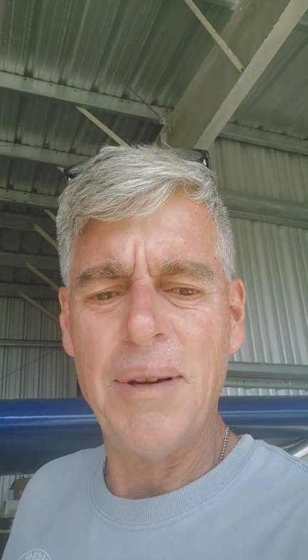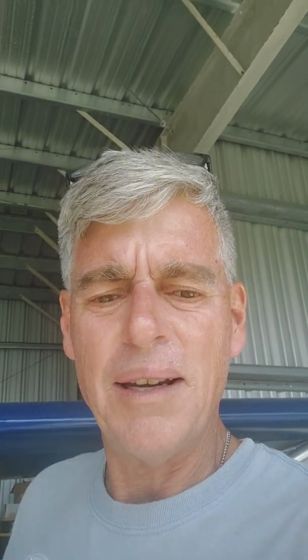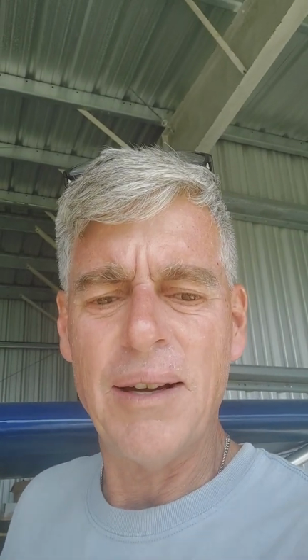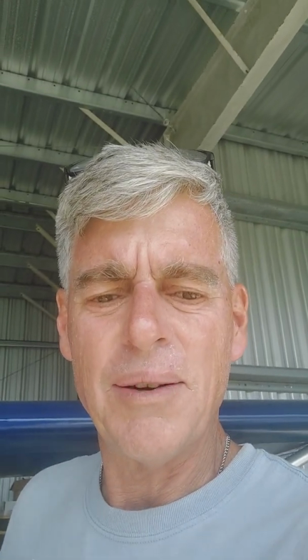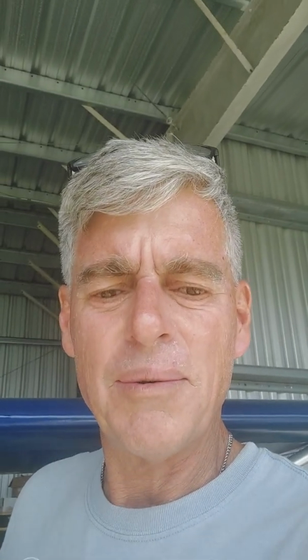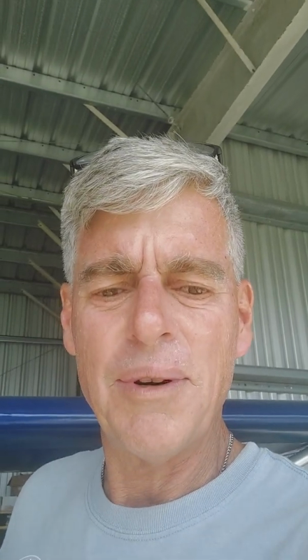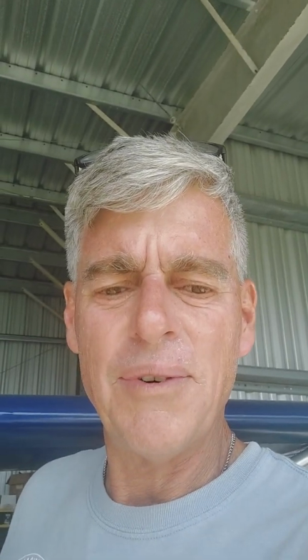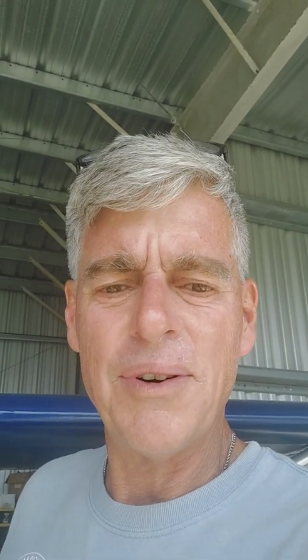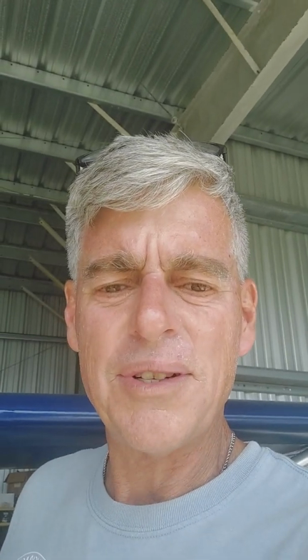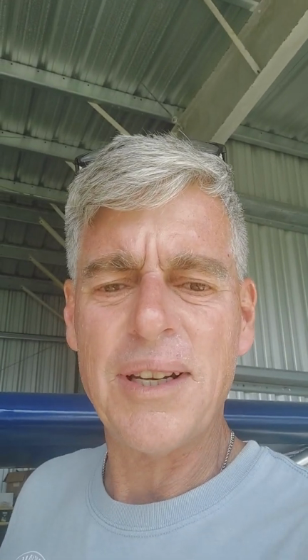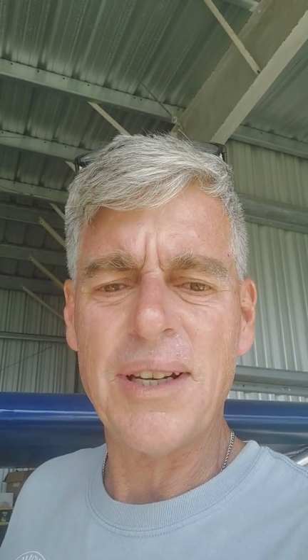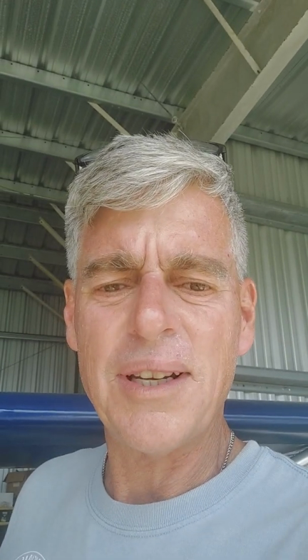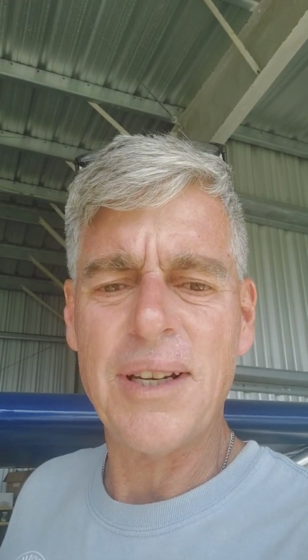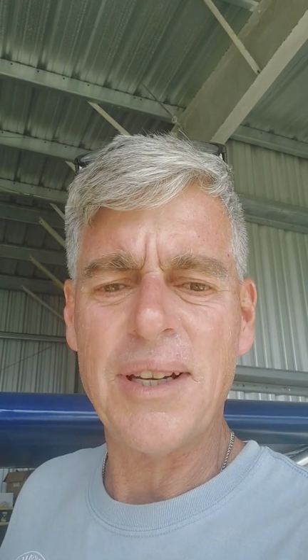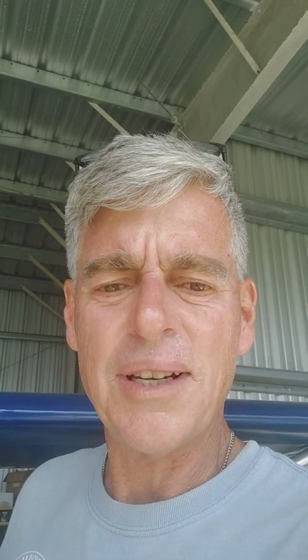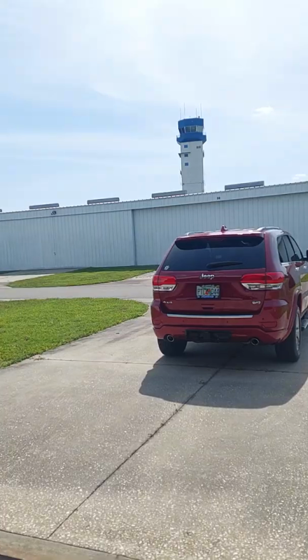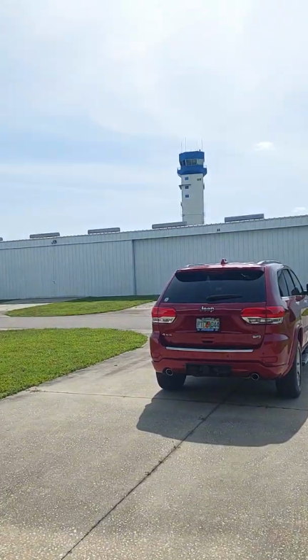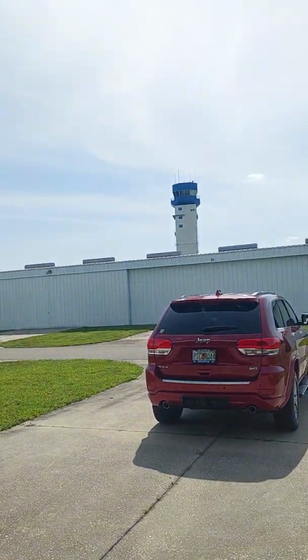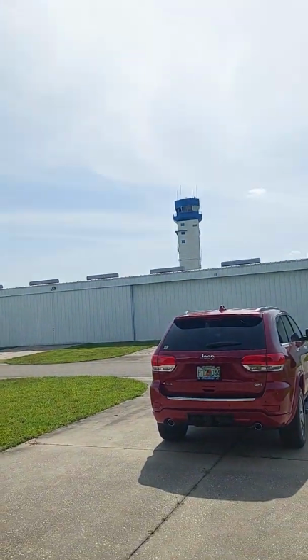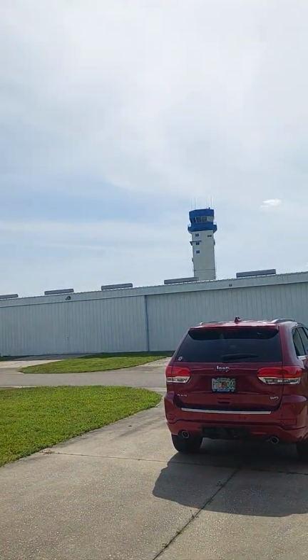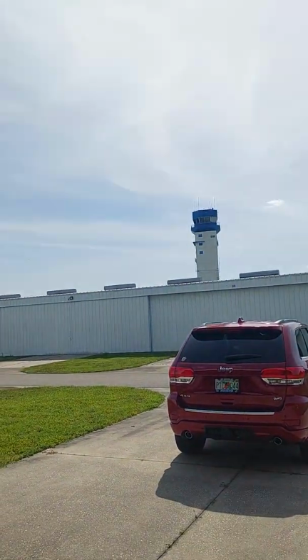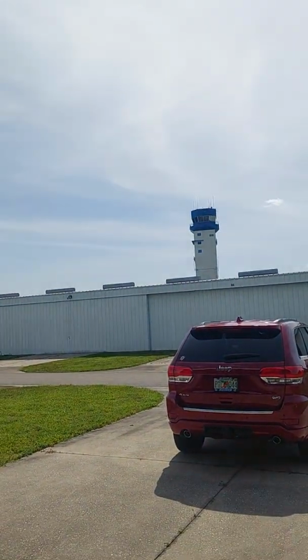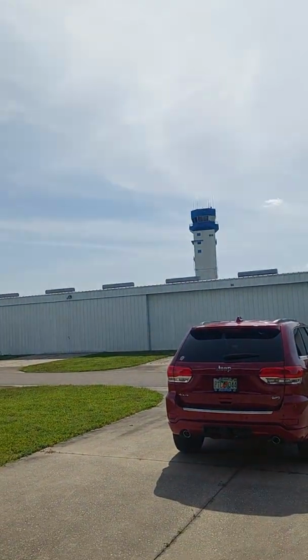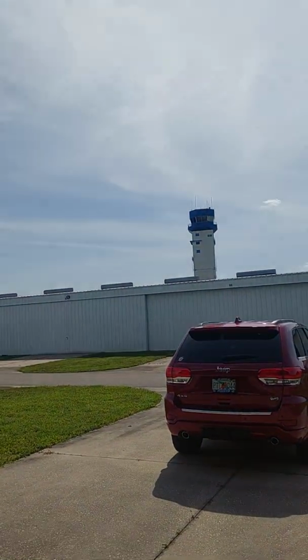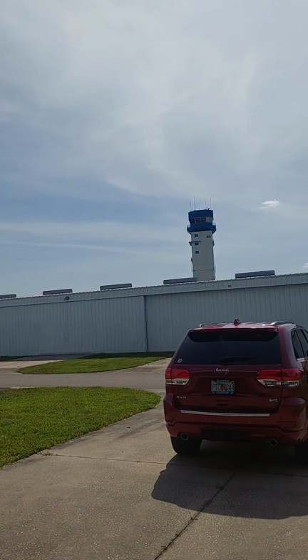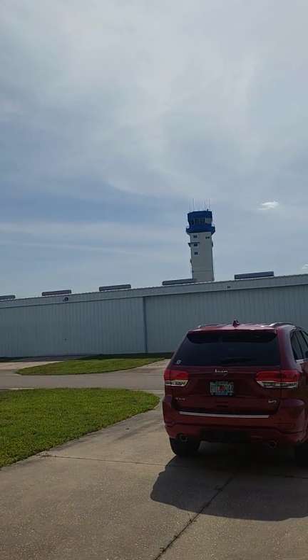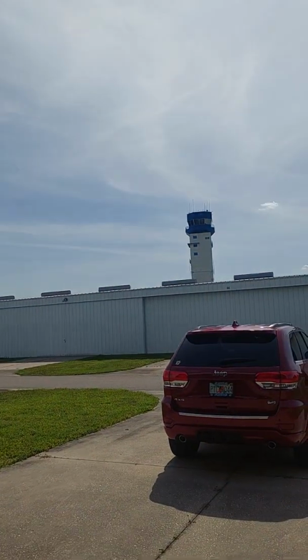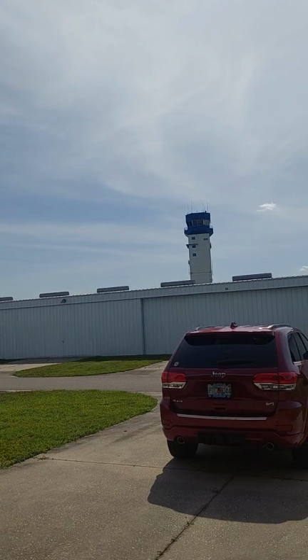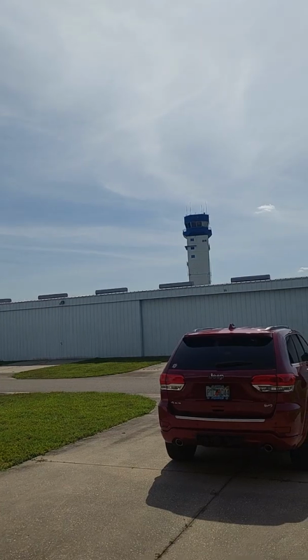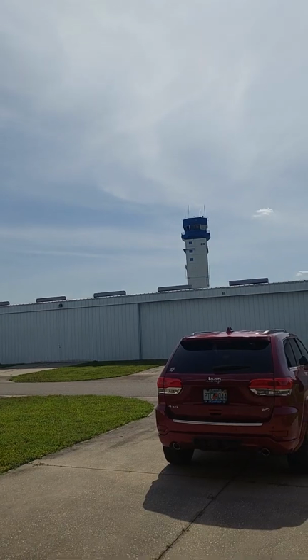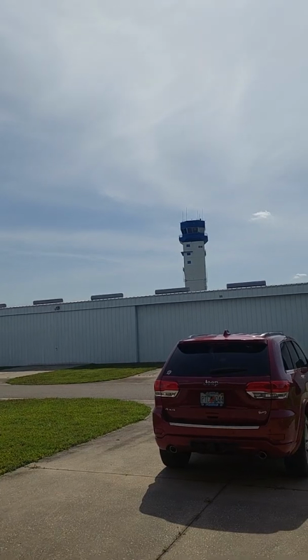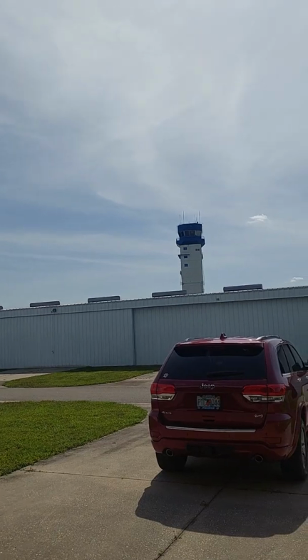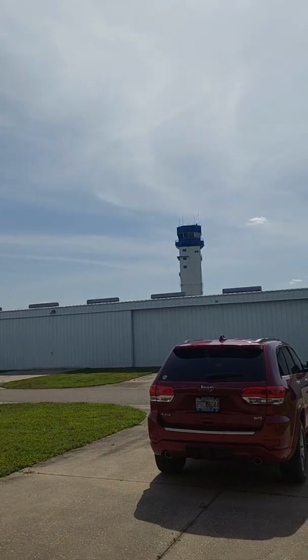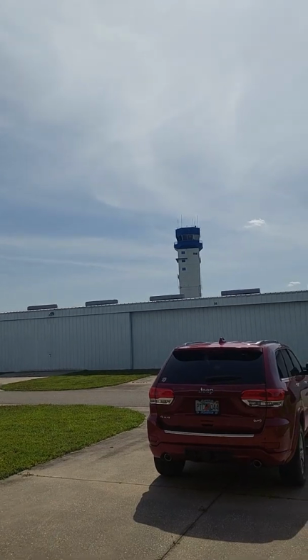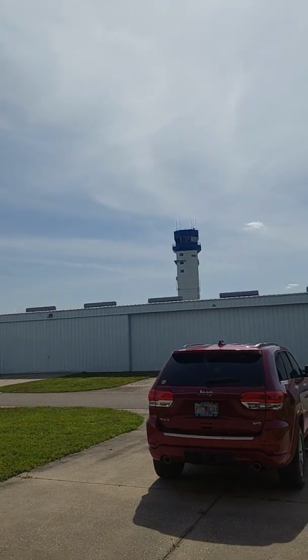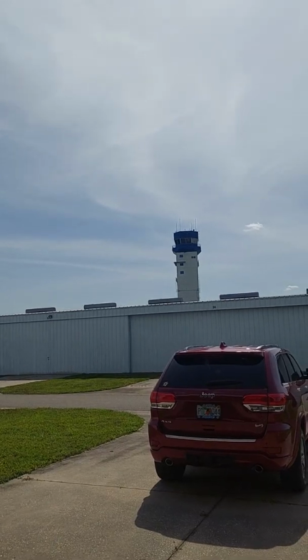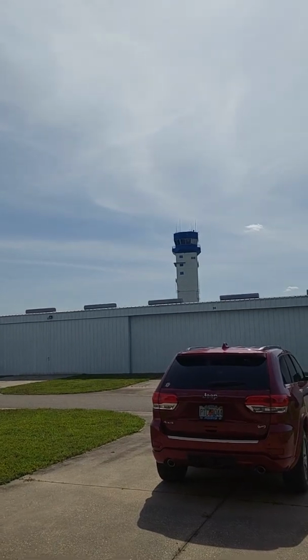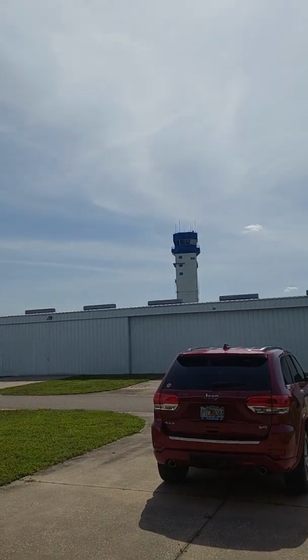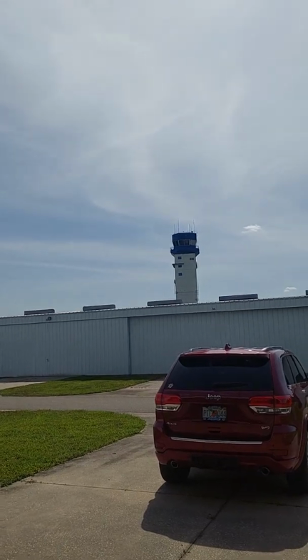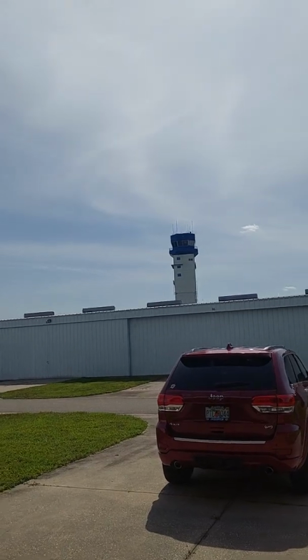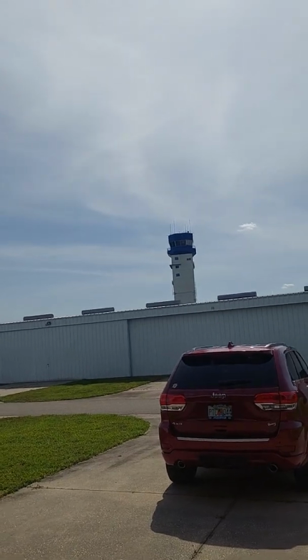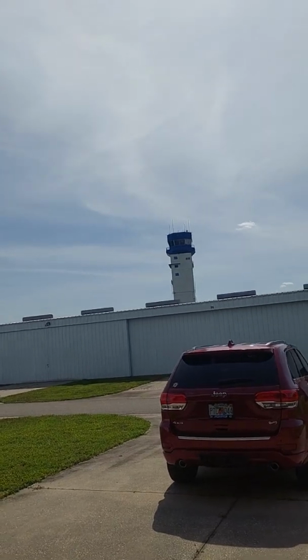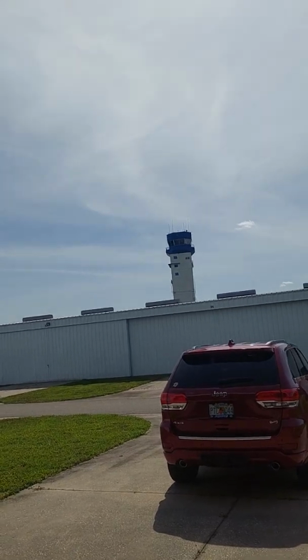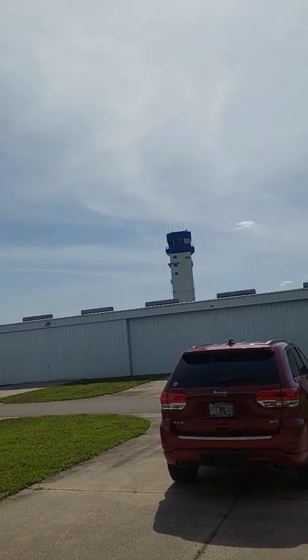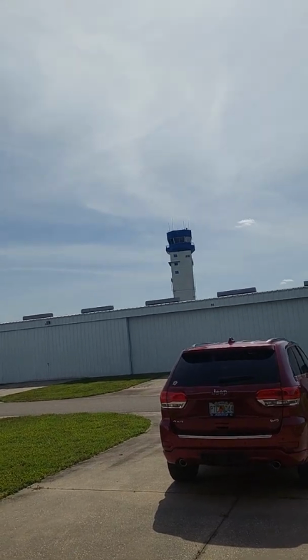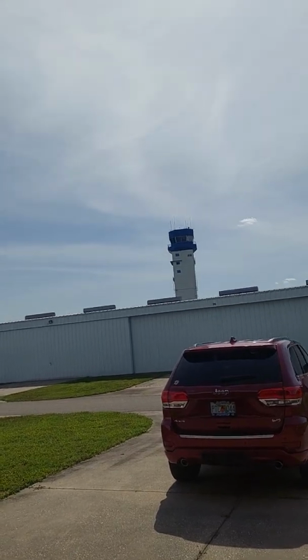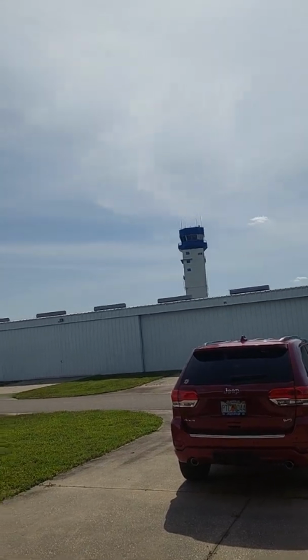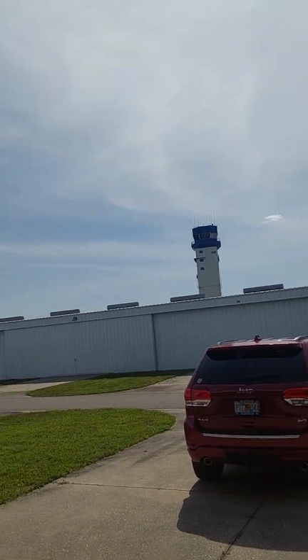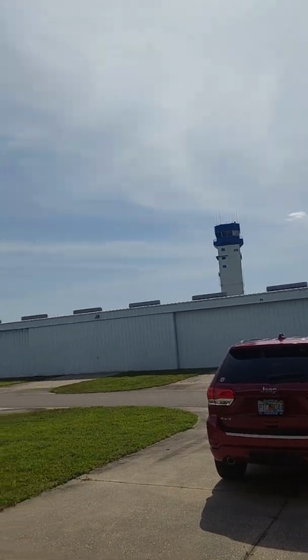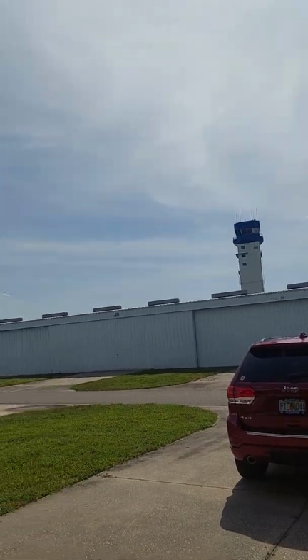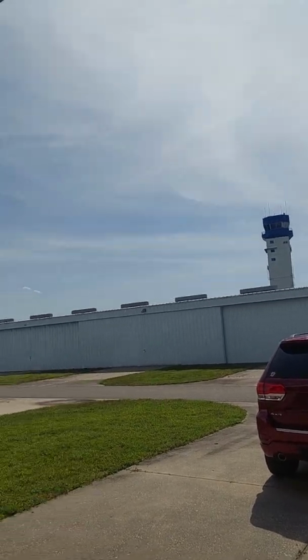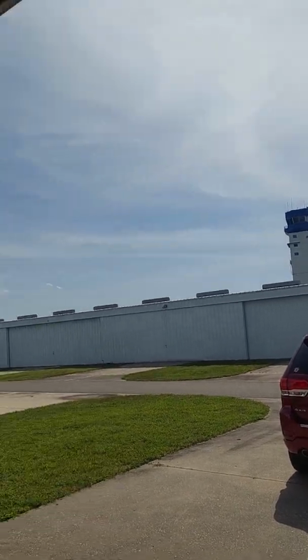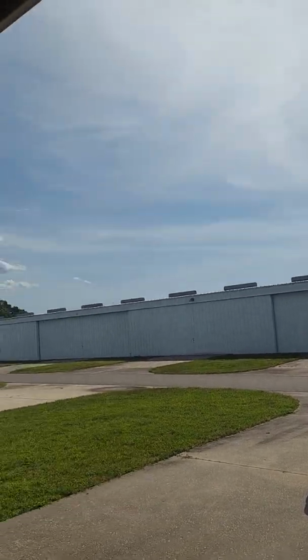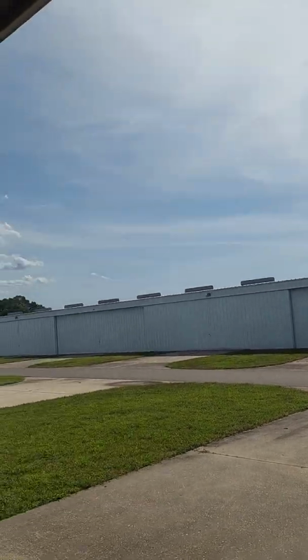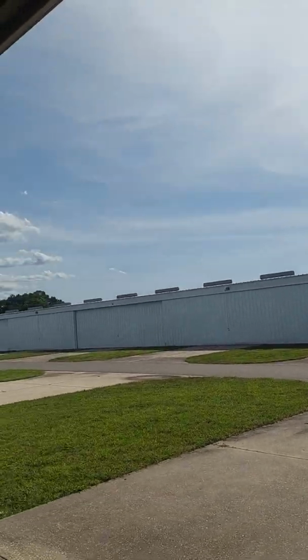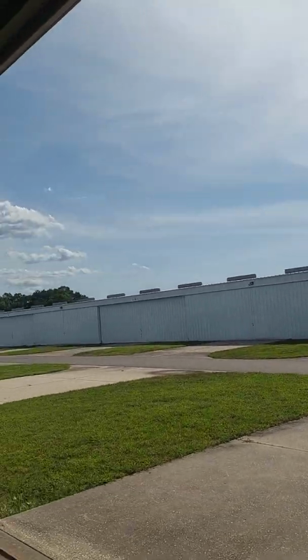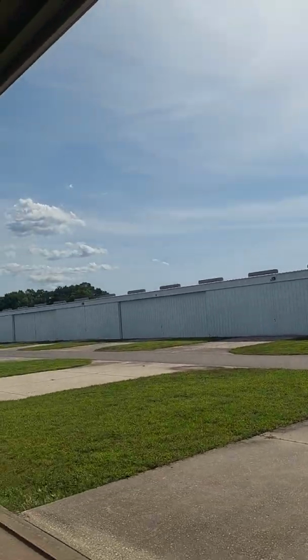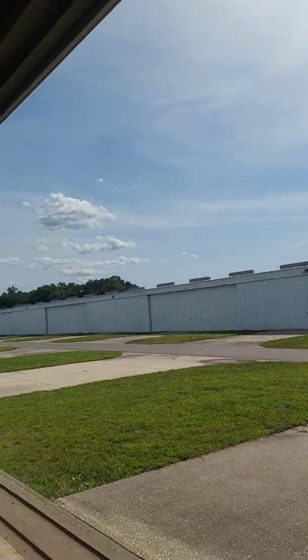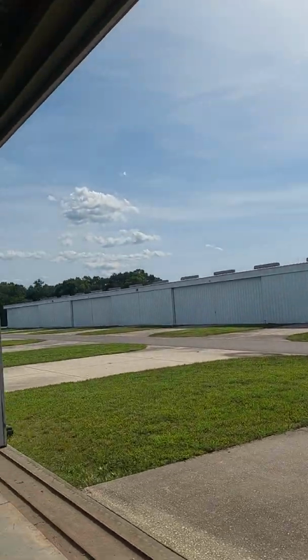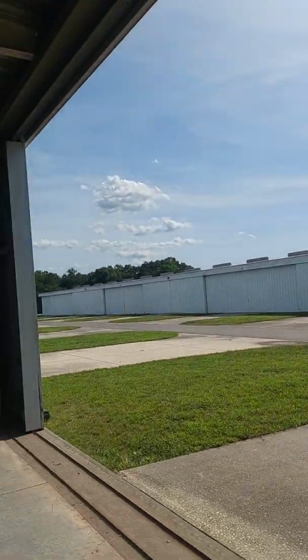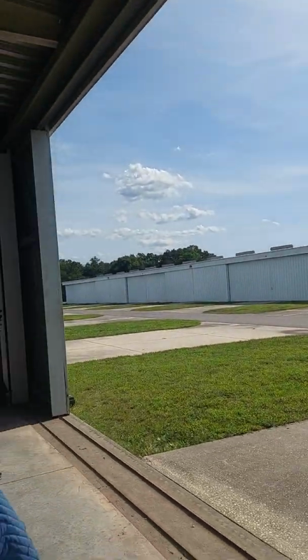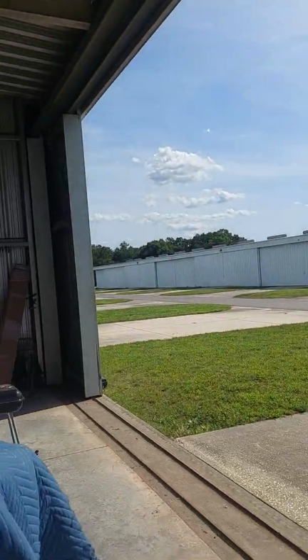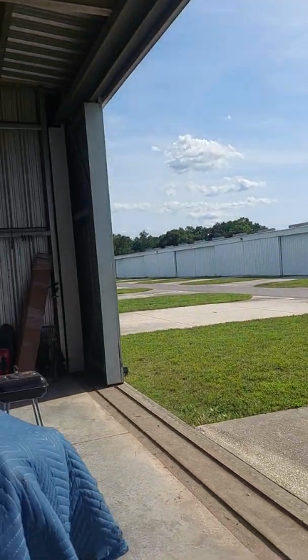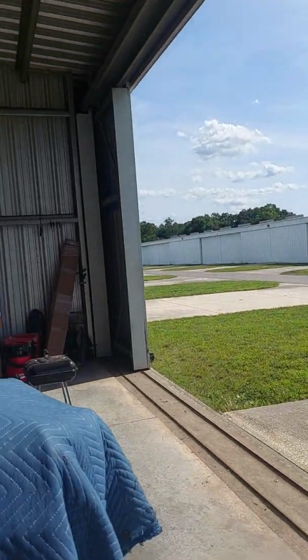Let me reverse the camera. So there you can see the control tower here at Lakeland Airport, watching every move I make down here in the hangars.